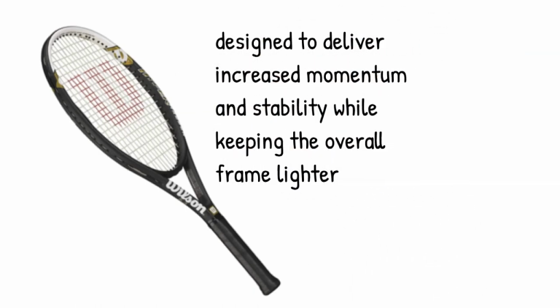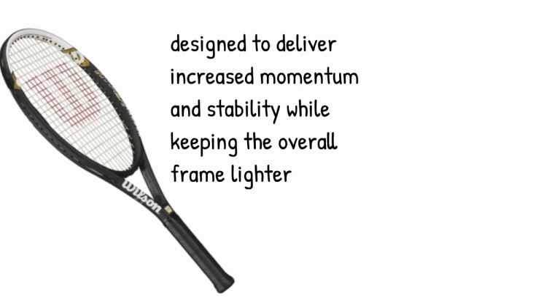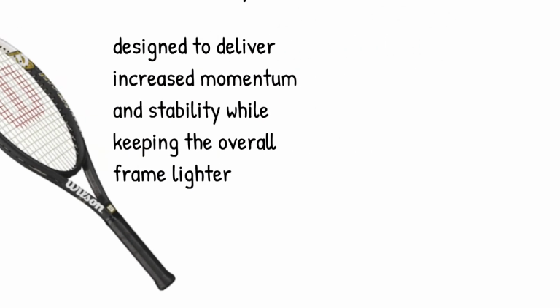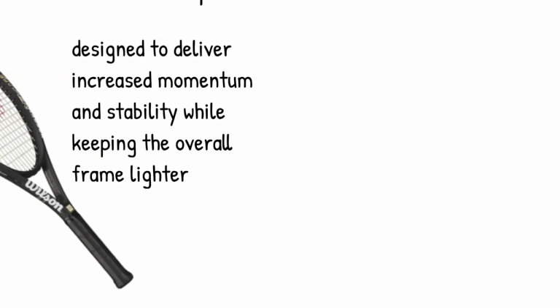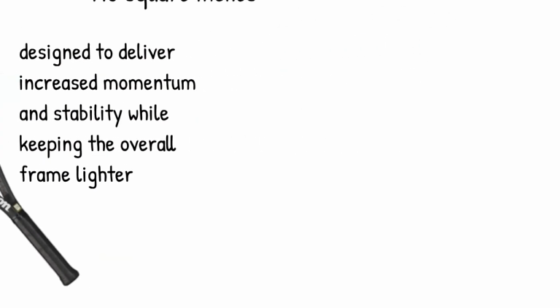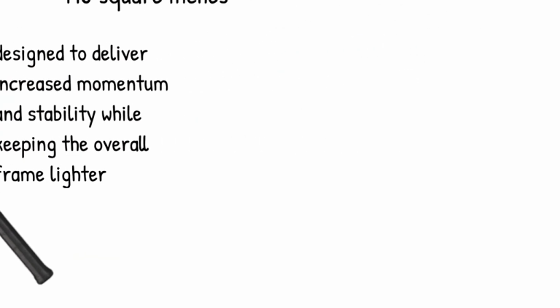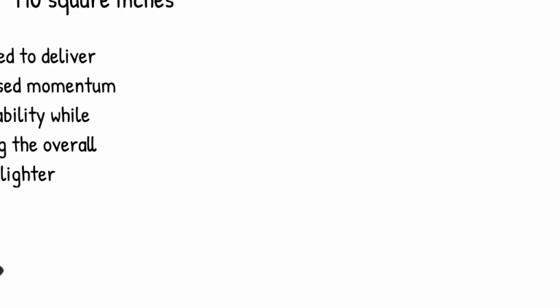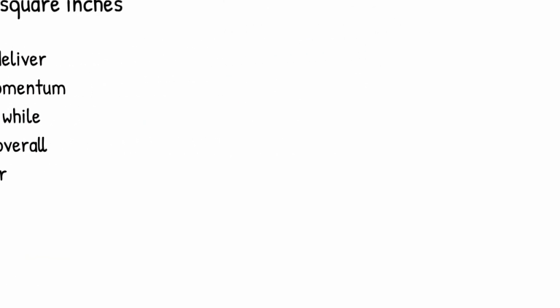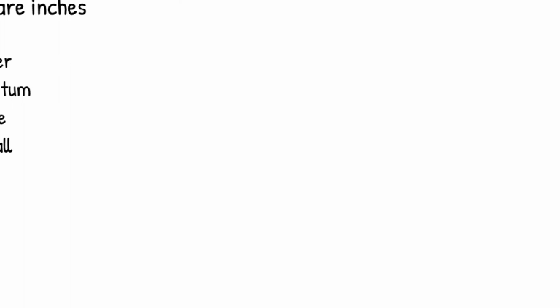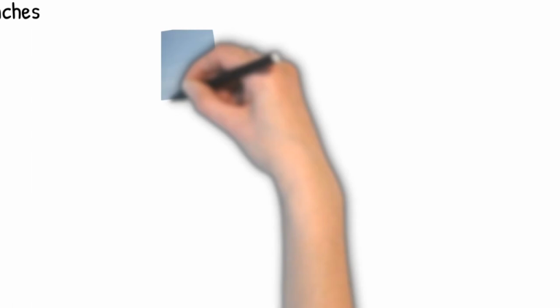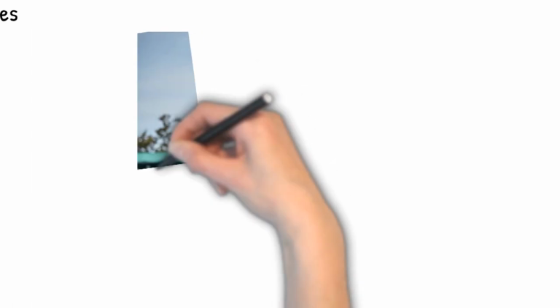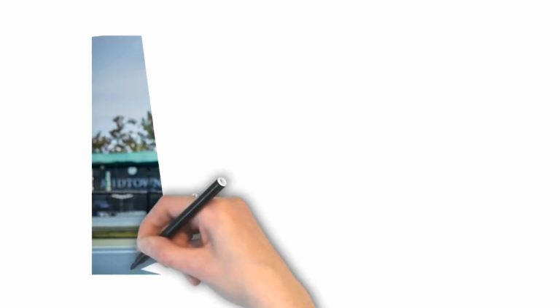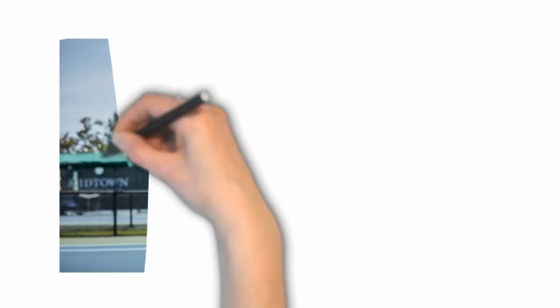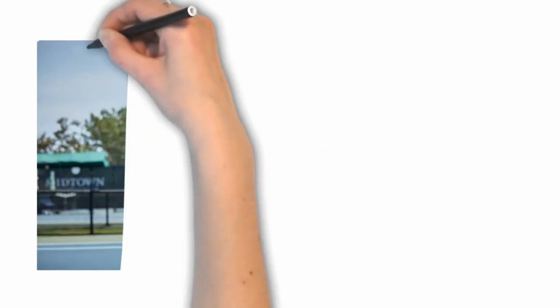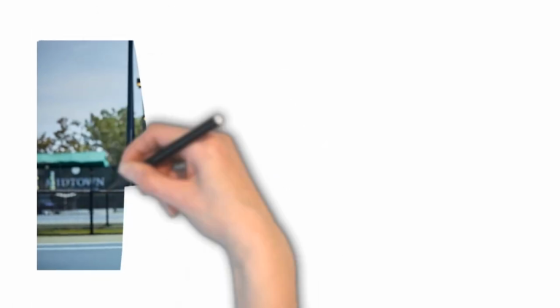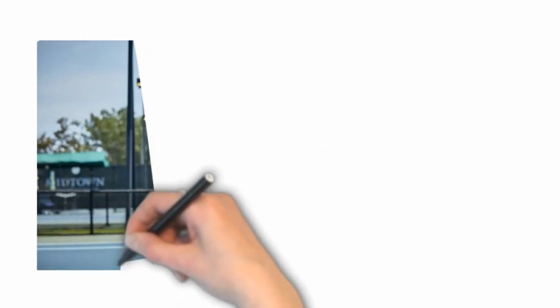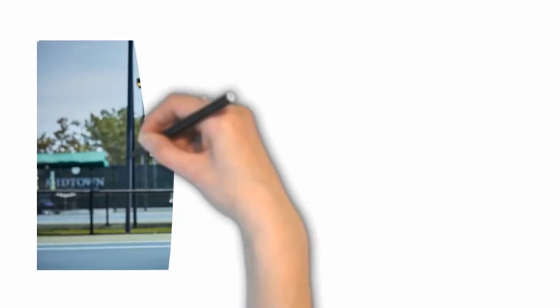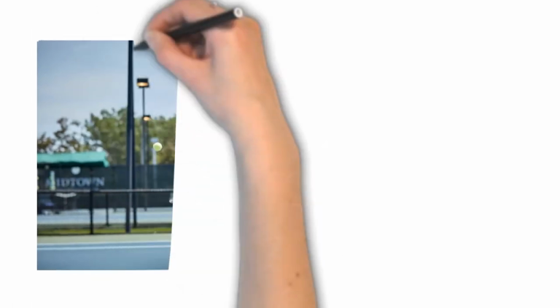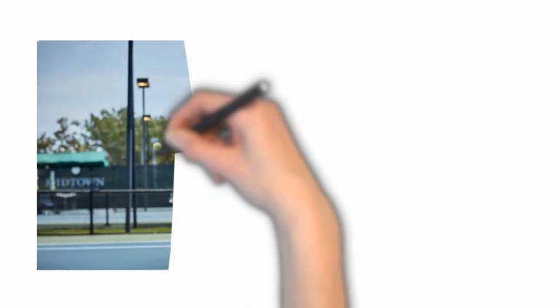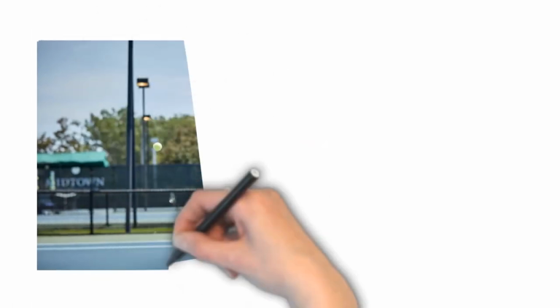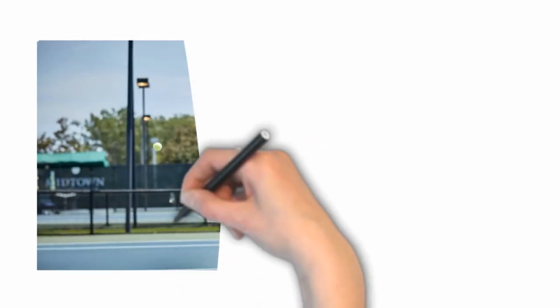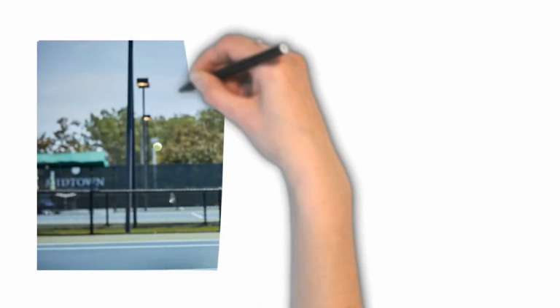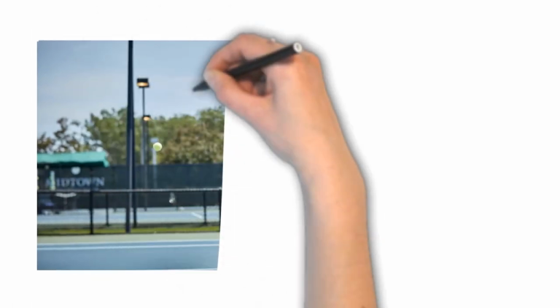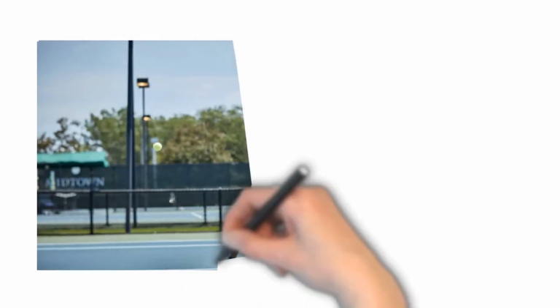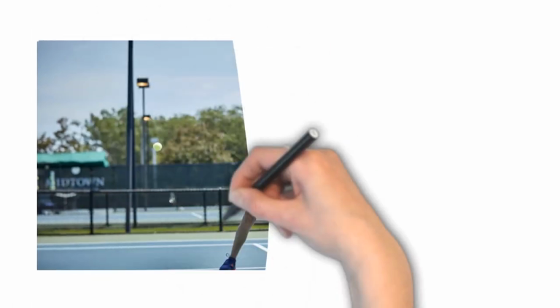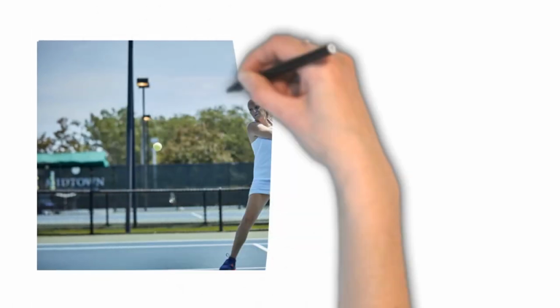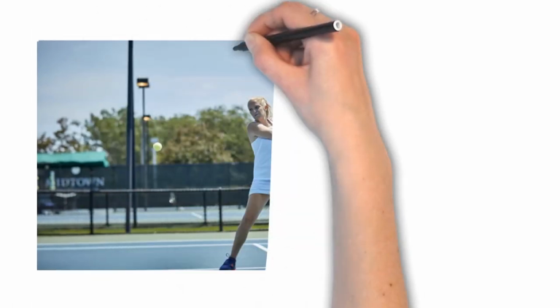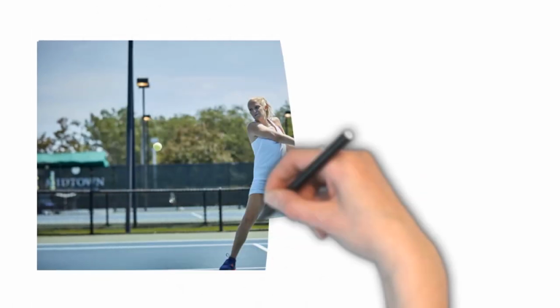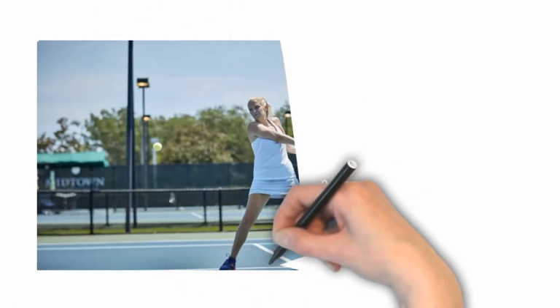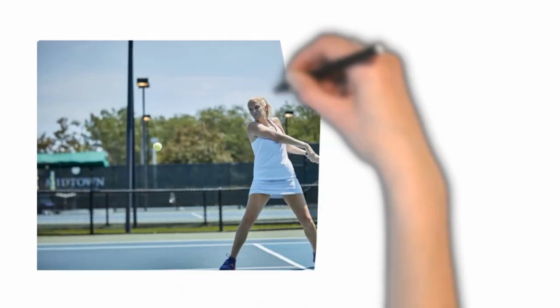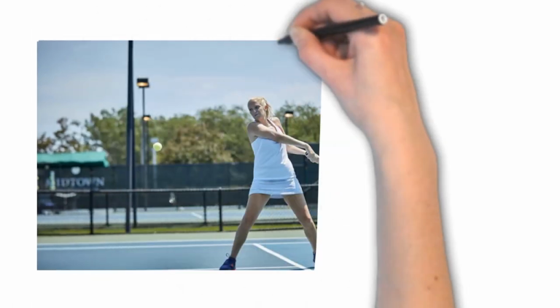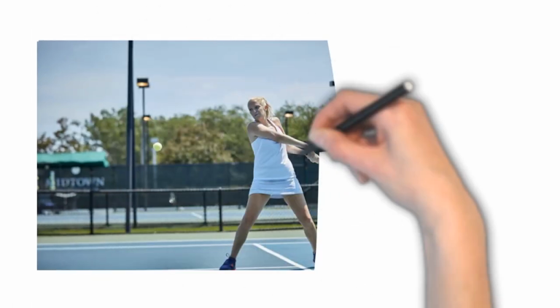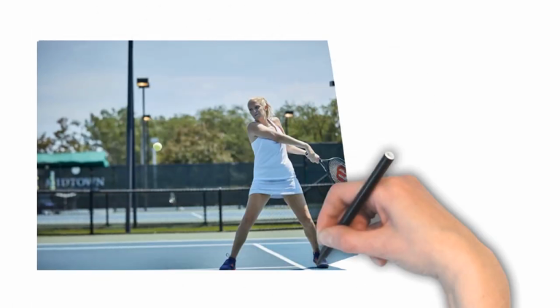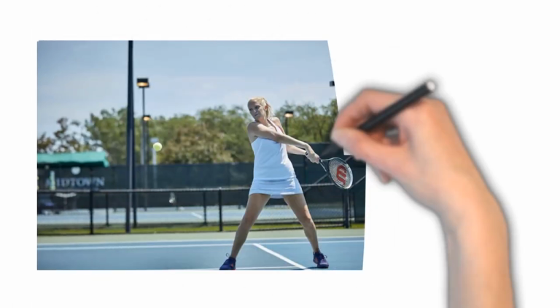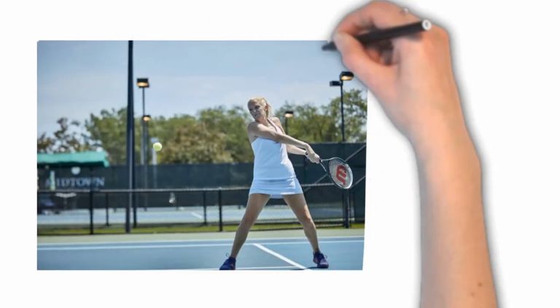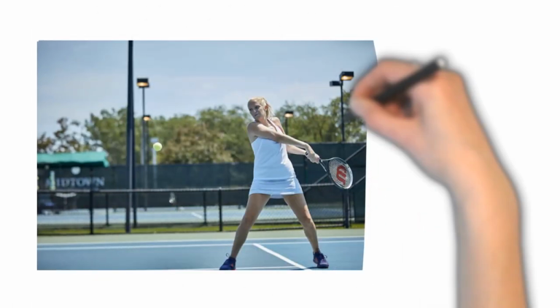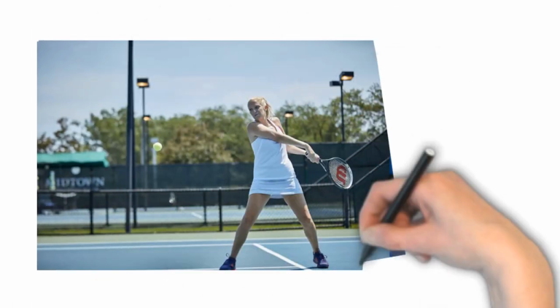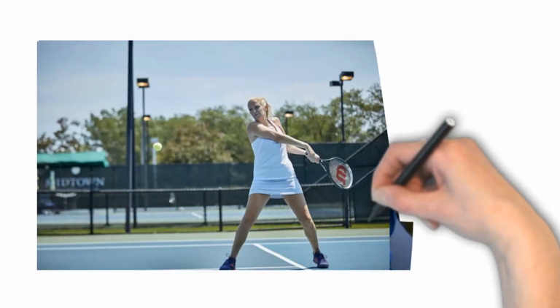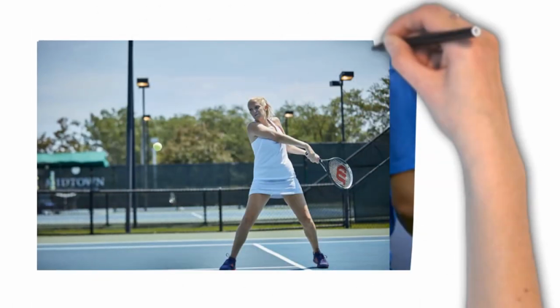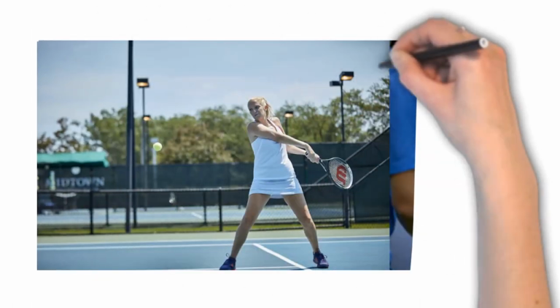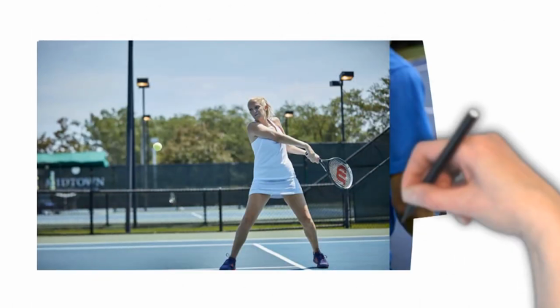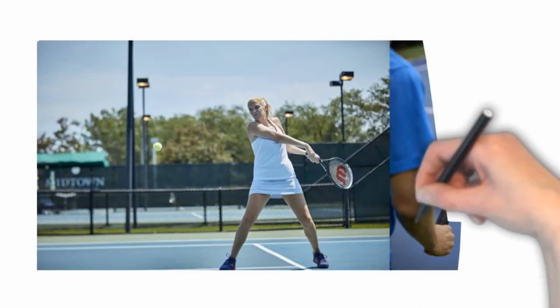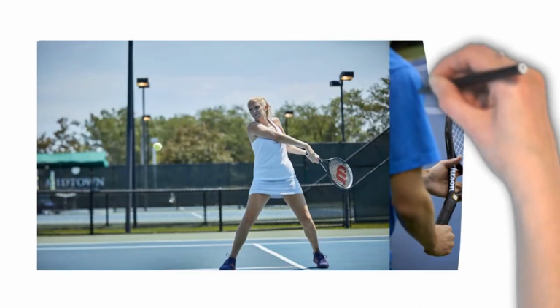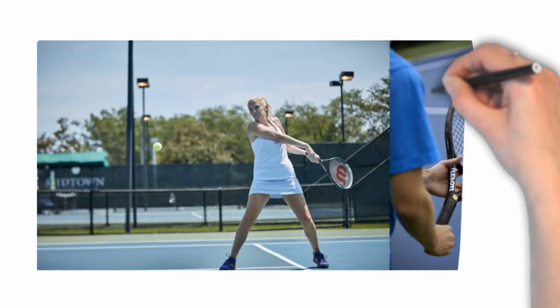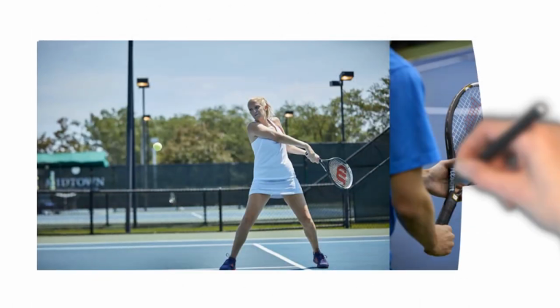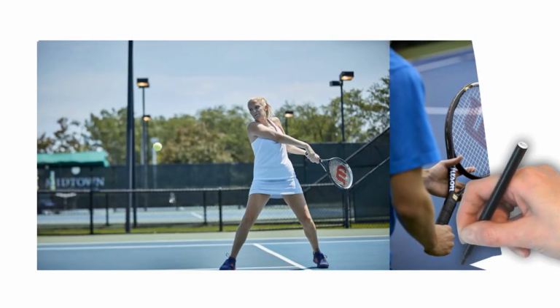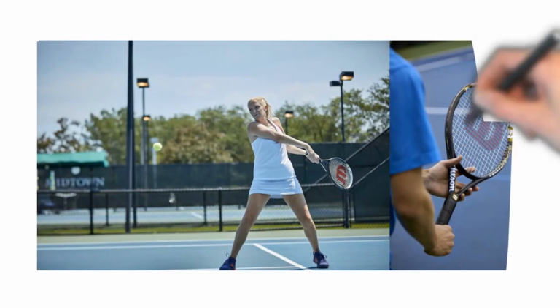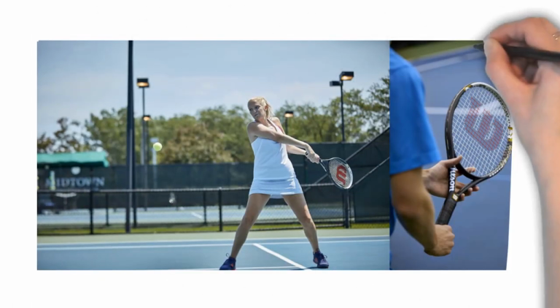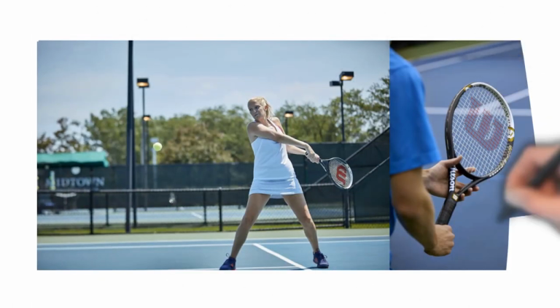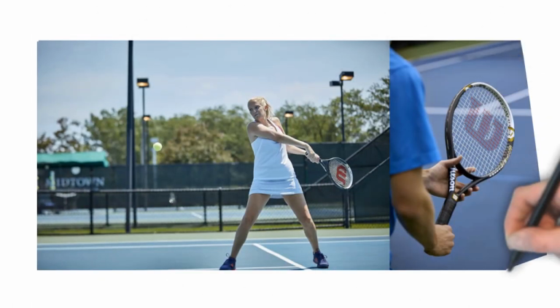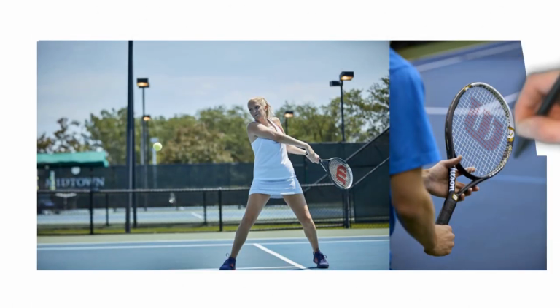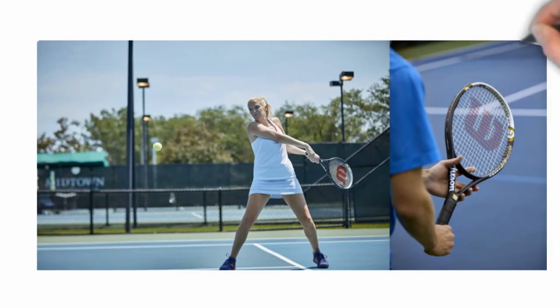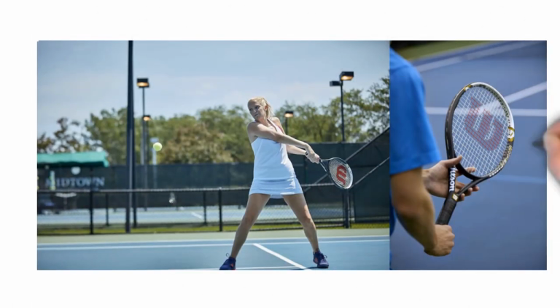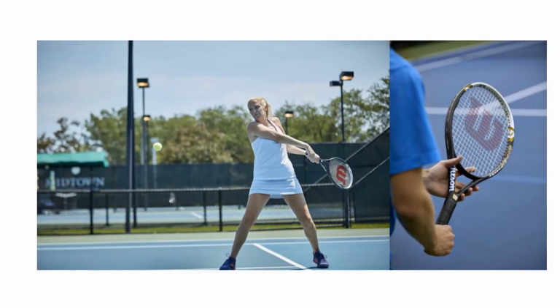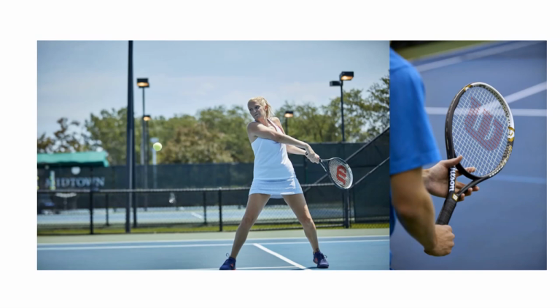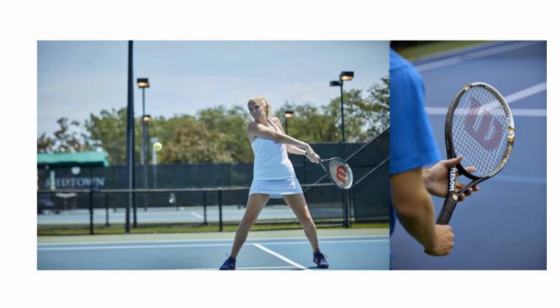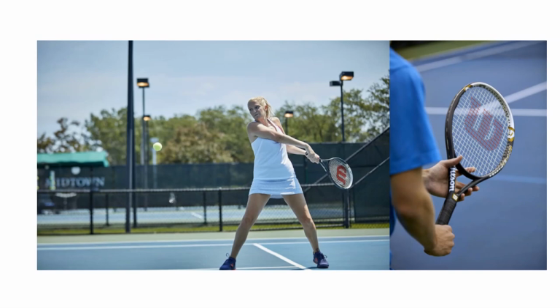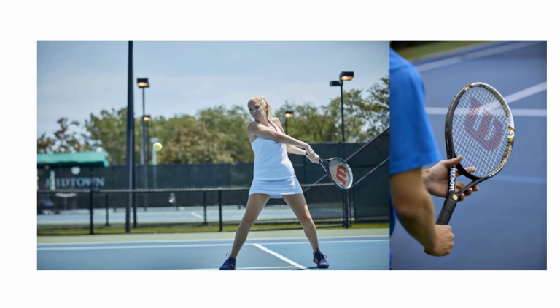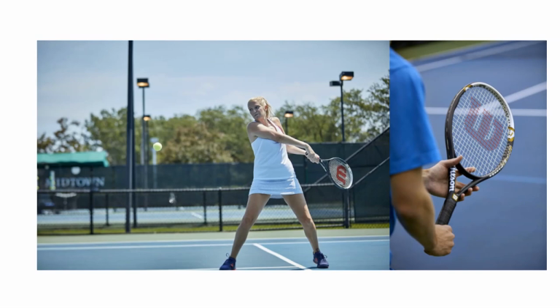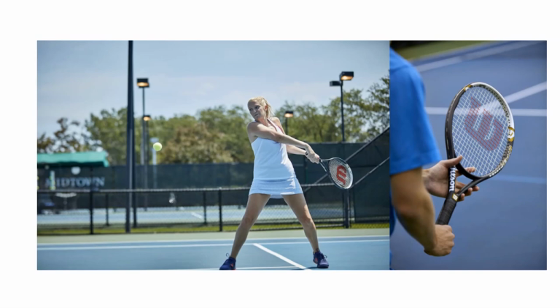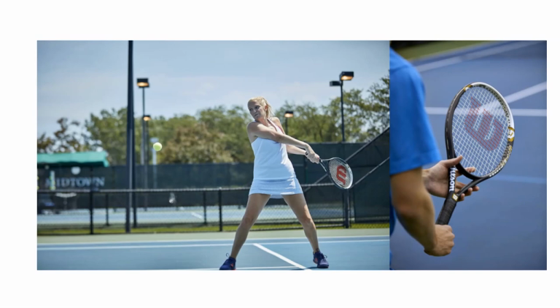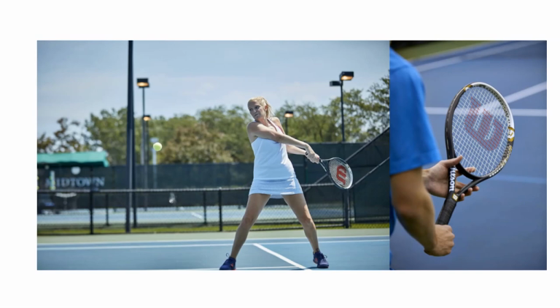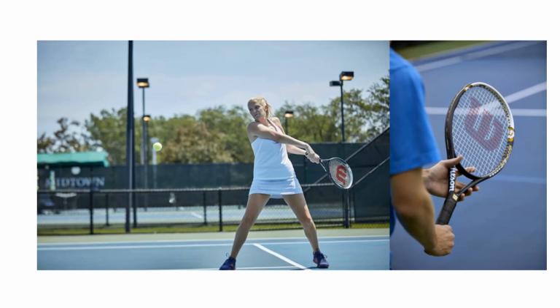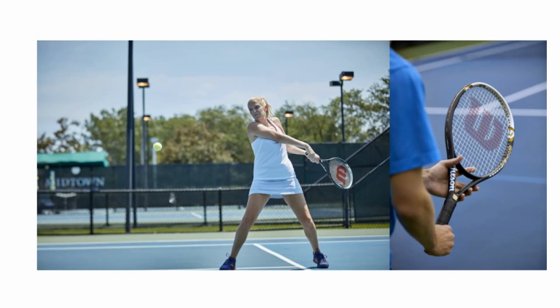All in all, this is a great solution for recreational players, as professional and more serious players would probably benefit more from a smaller head size.